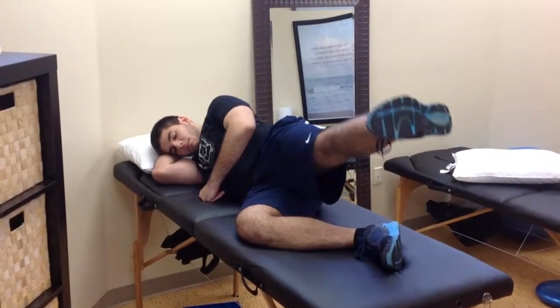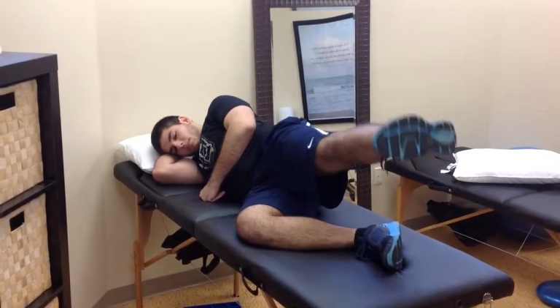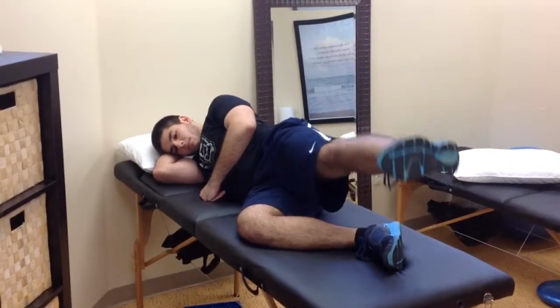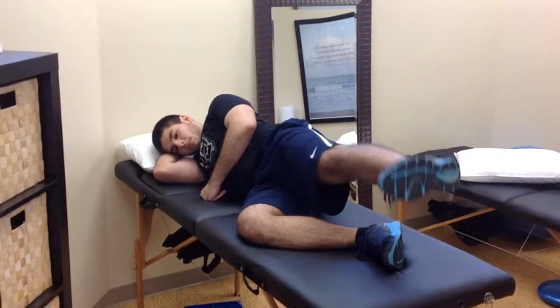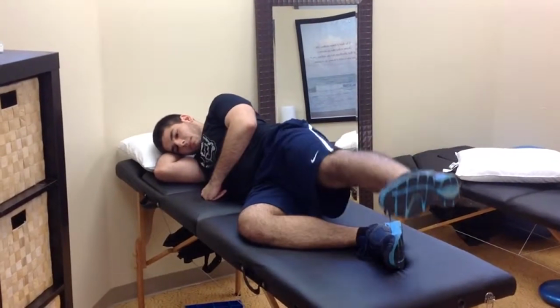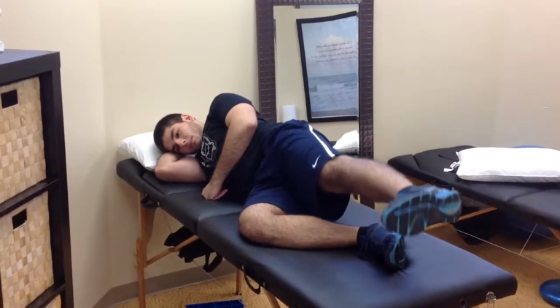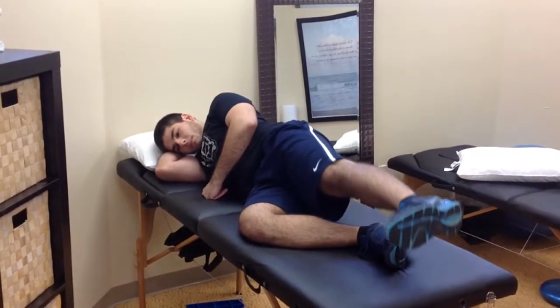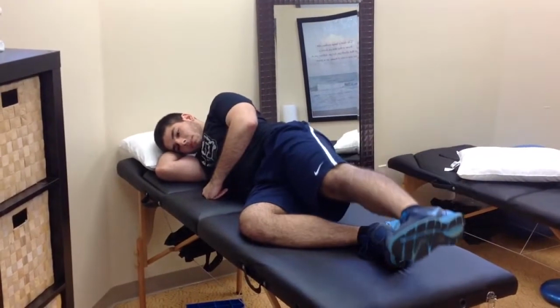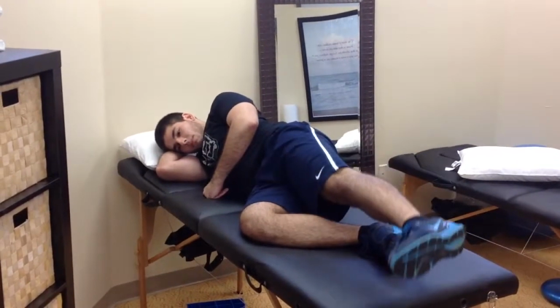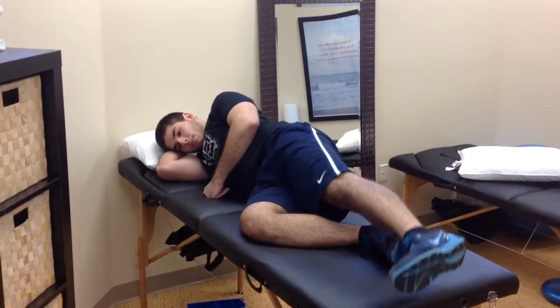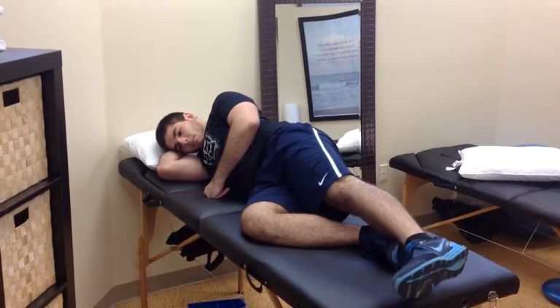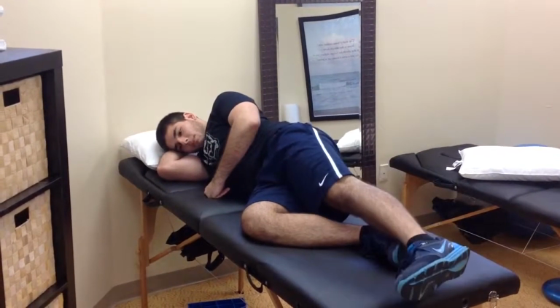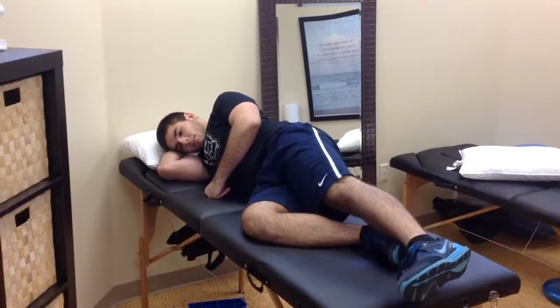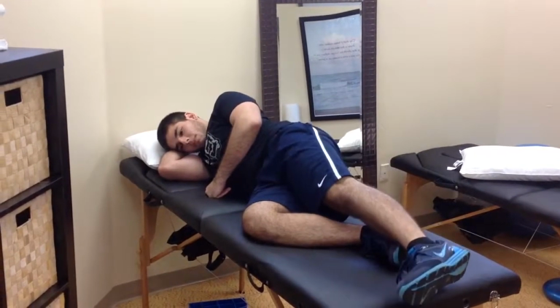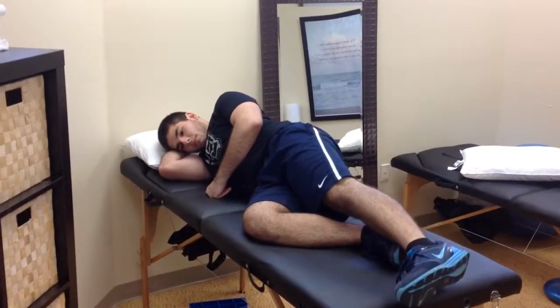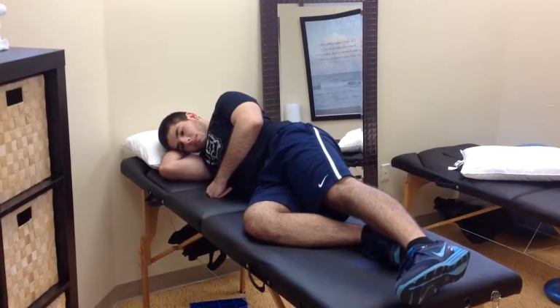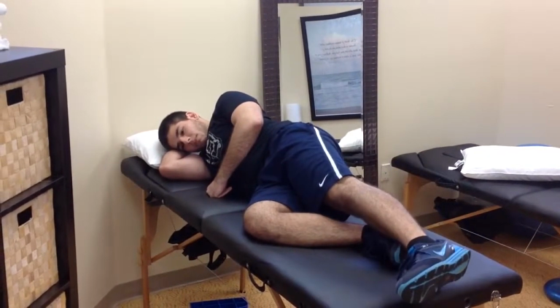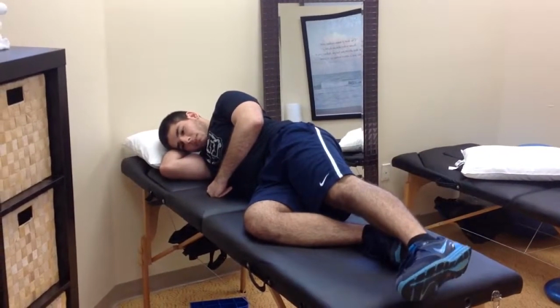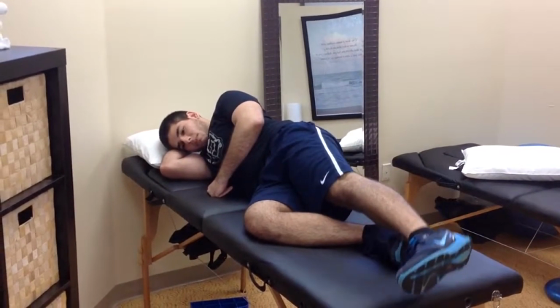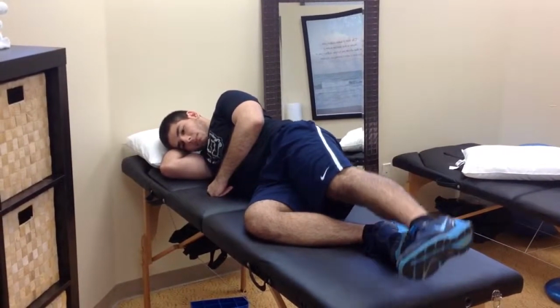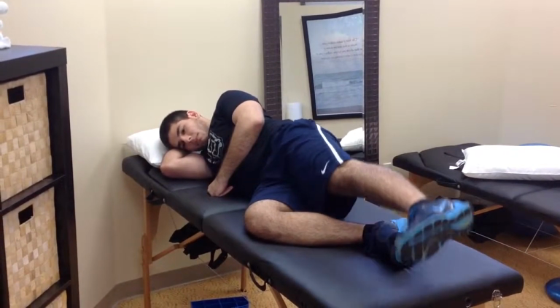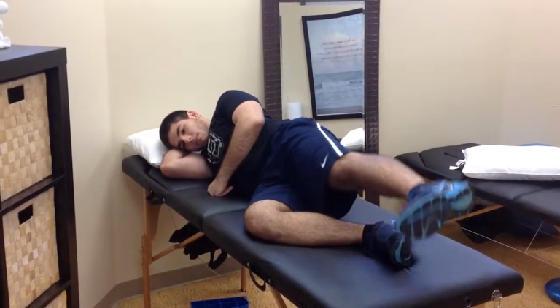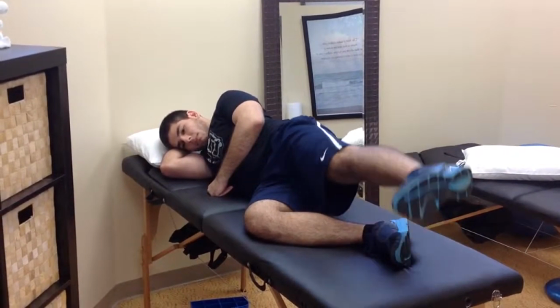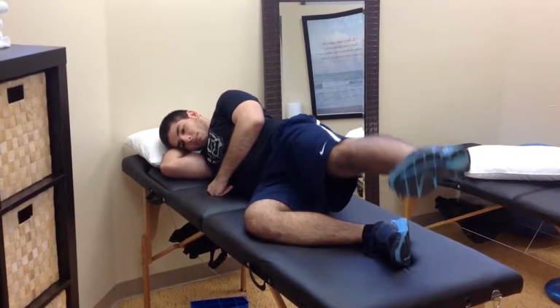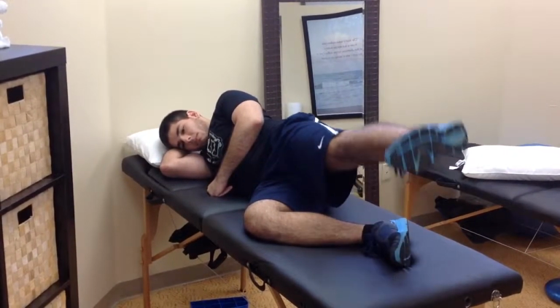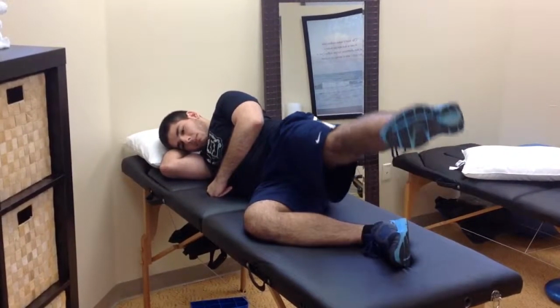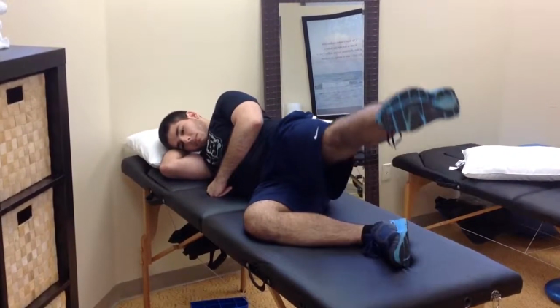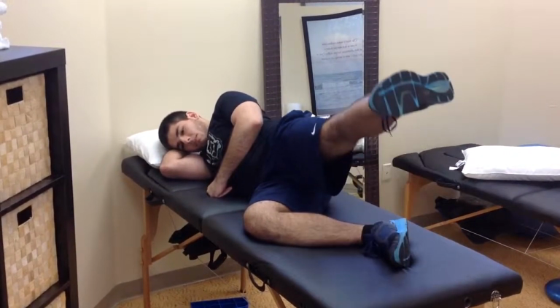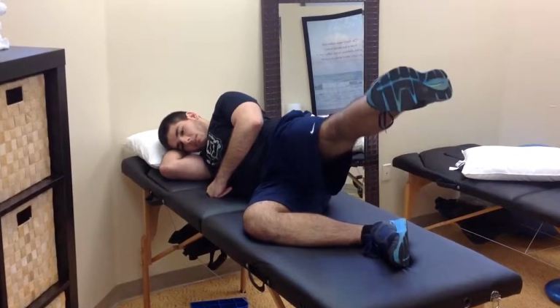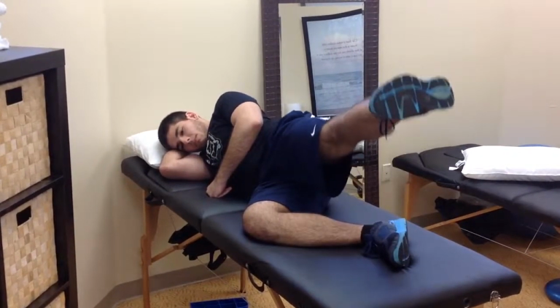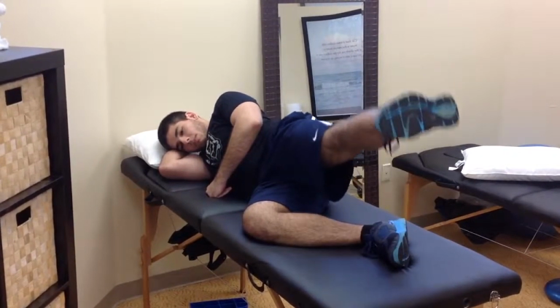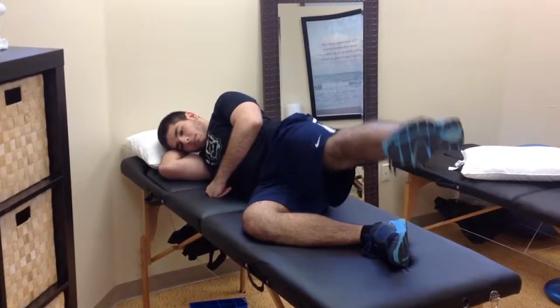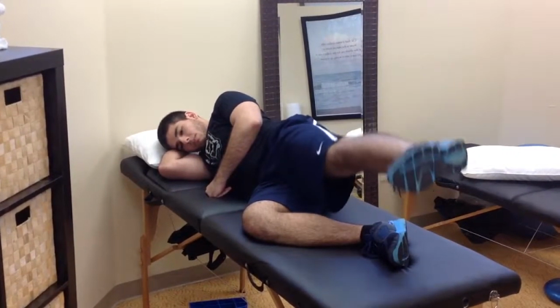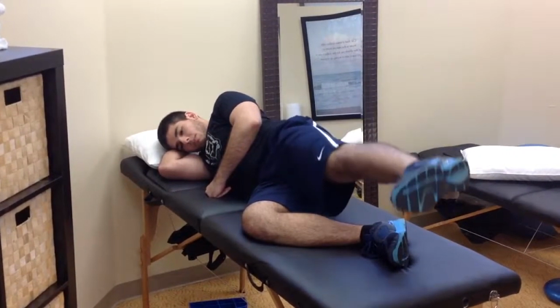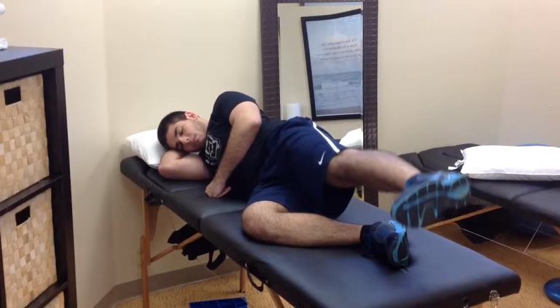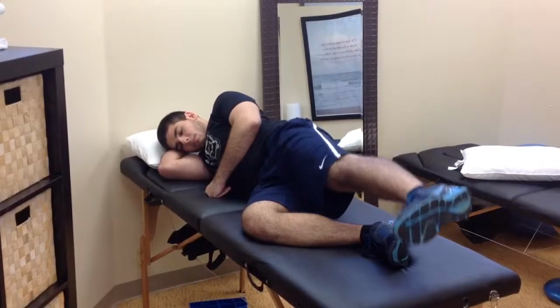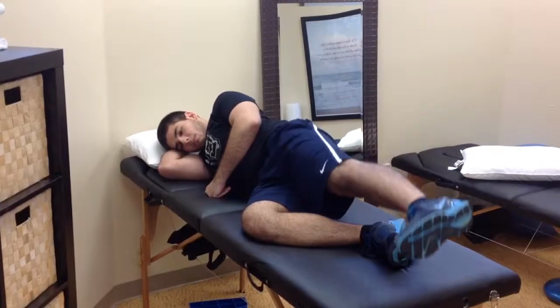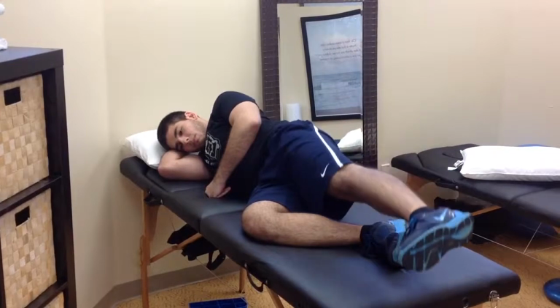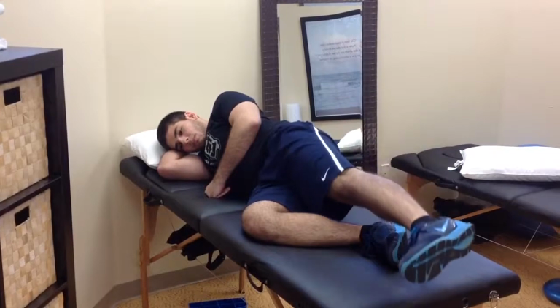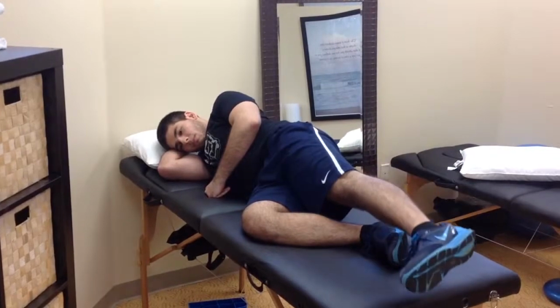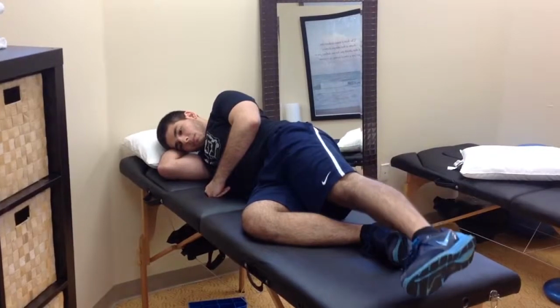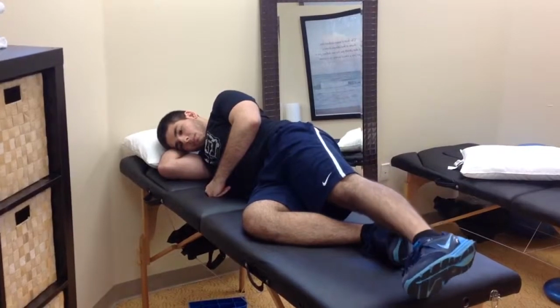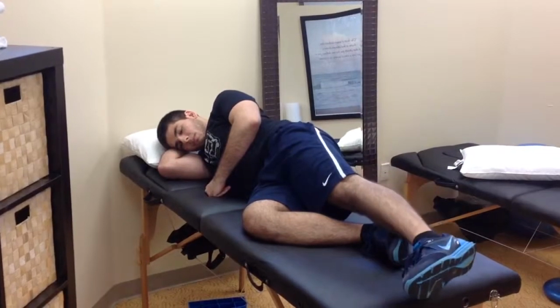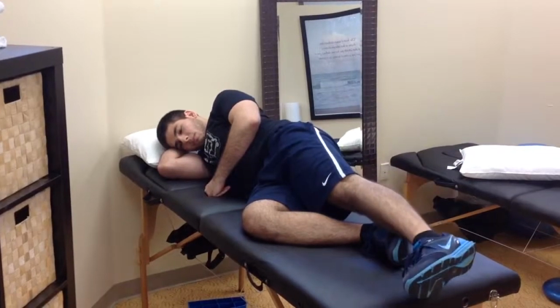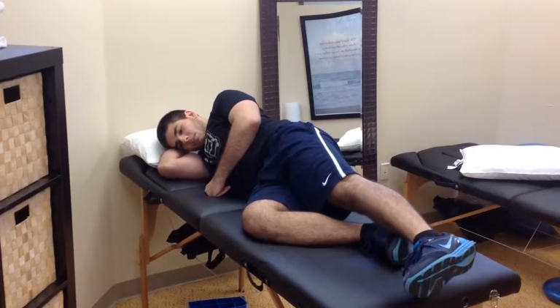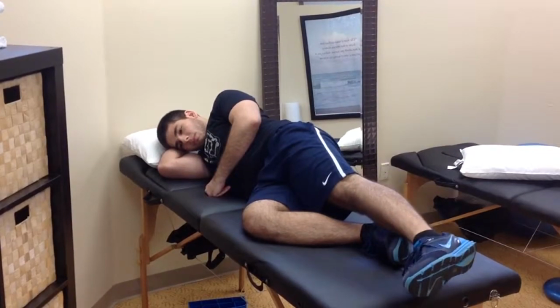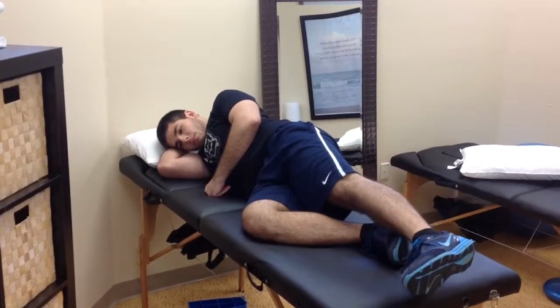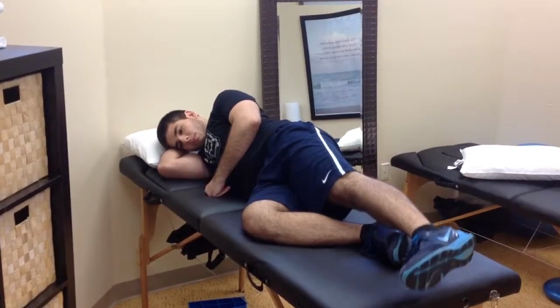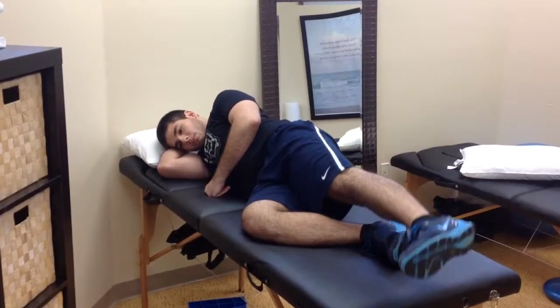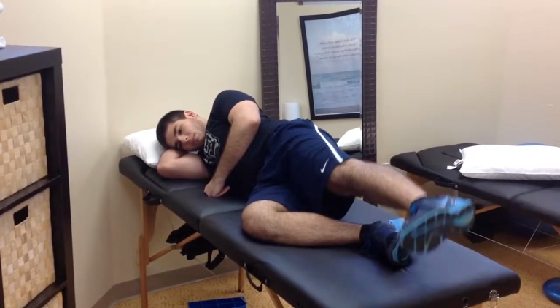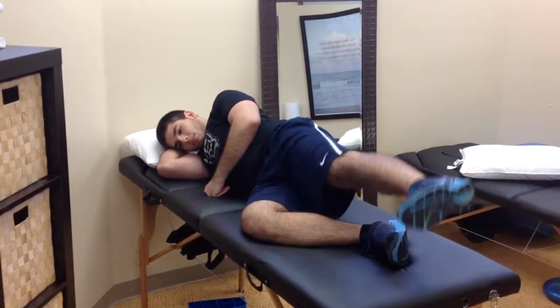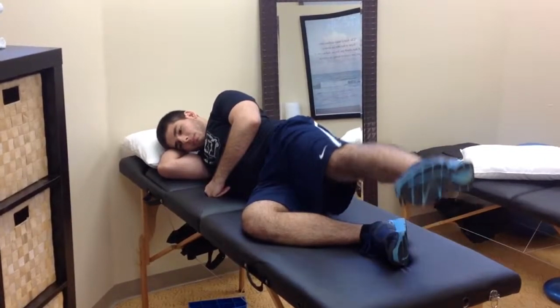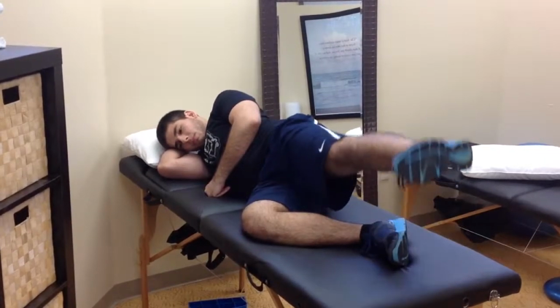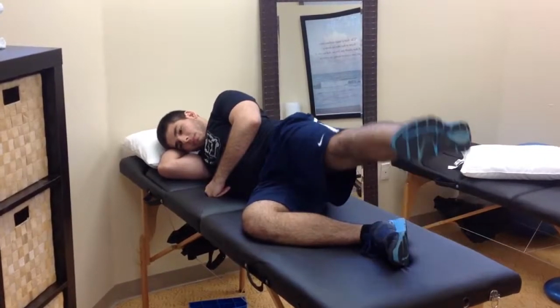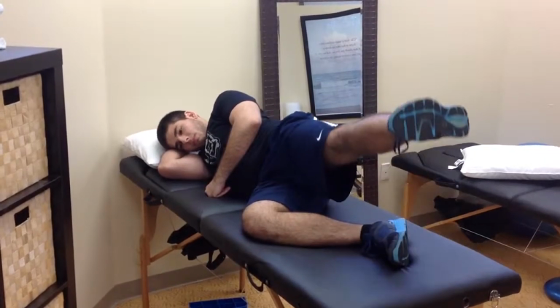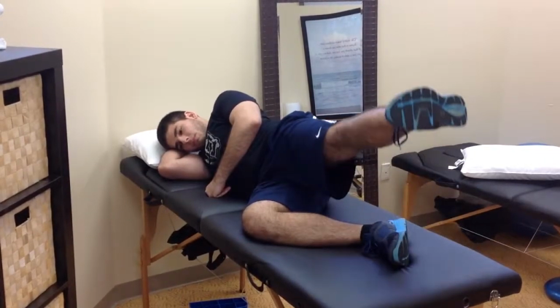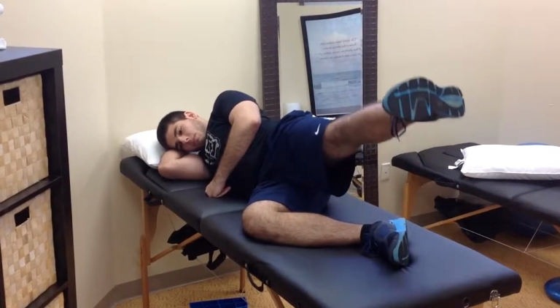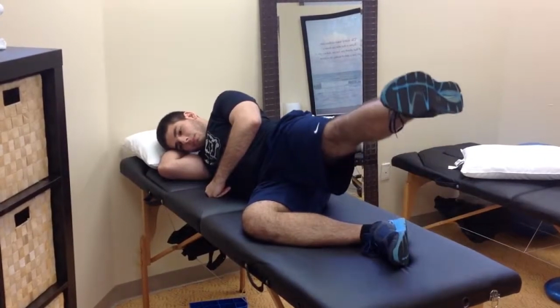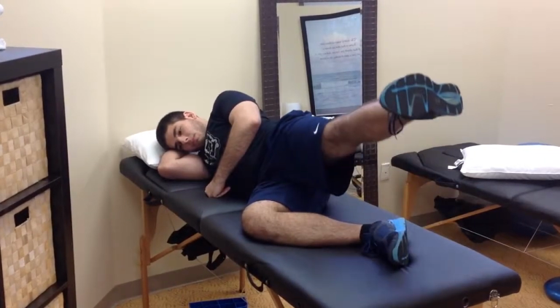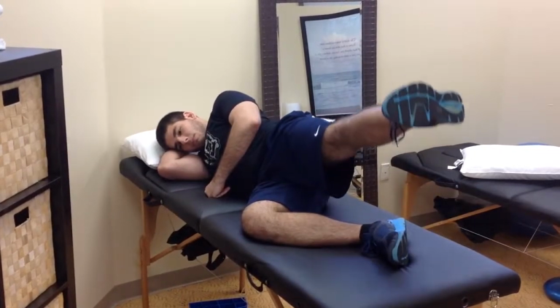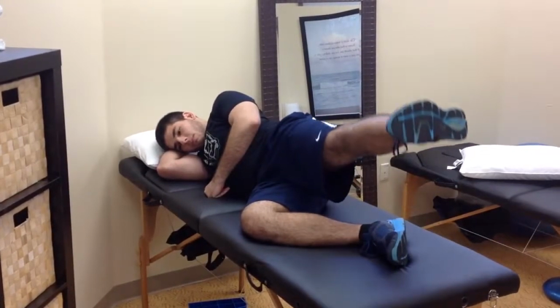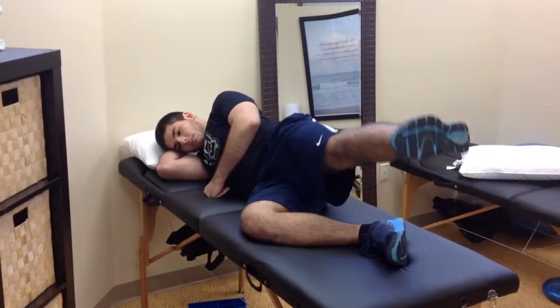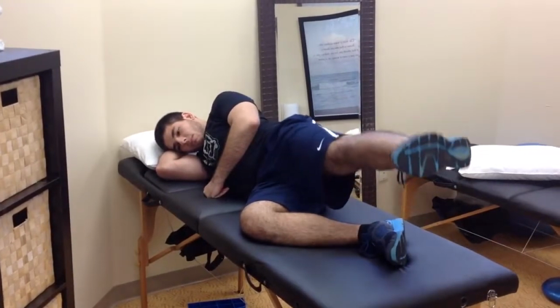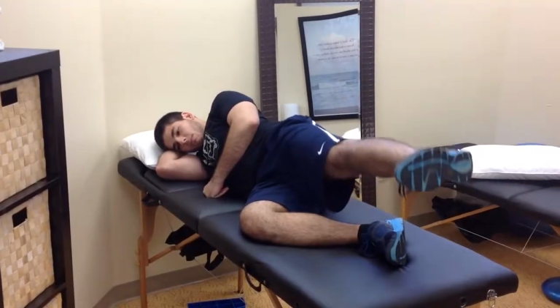This is a straight leg raise. Normally I set a goal of 3 sets of 15 for good hip strength.